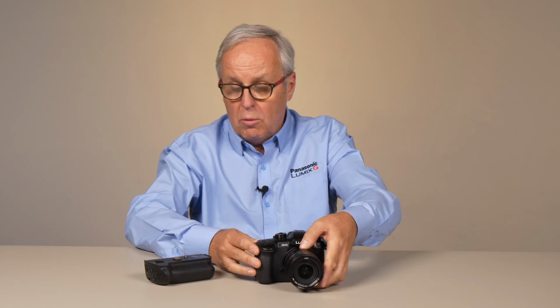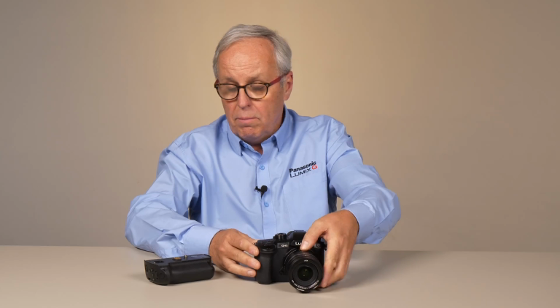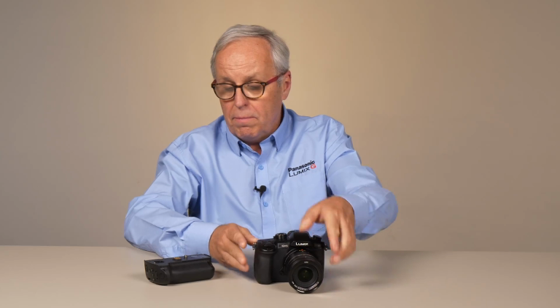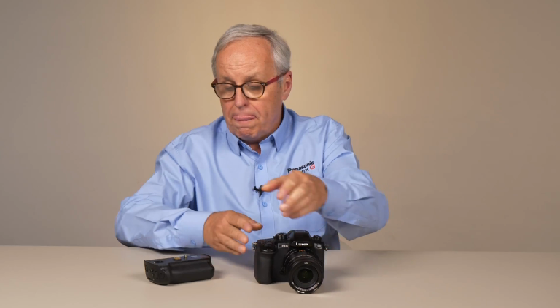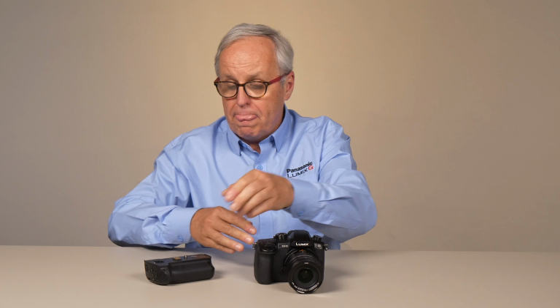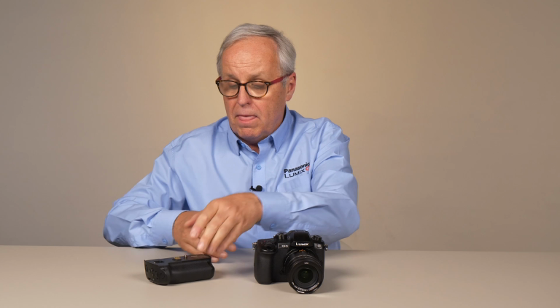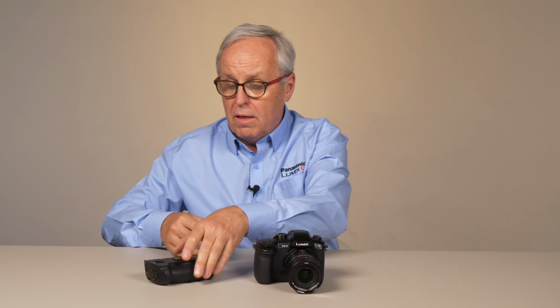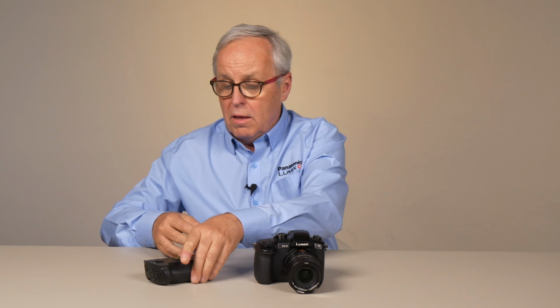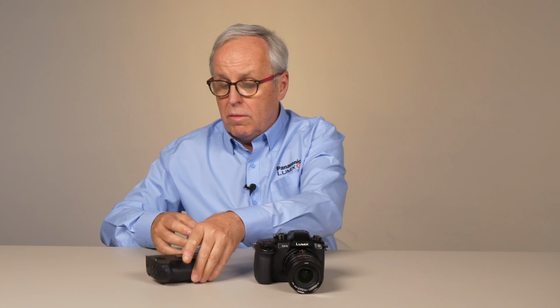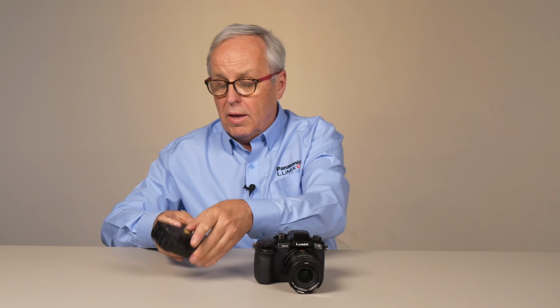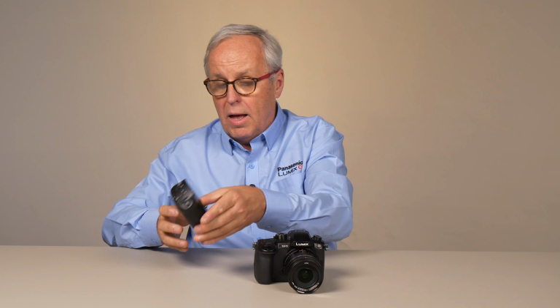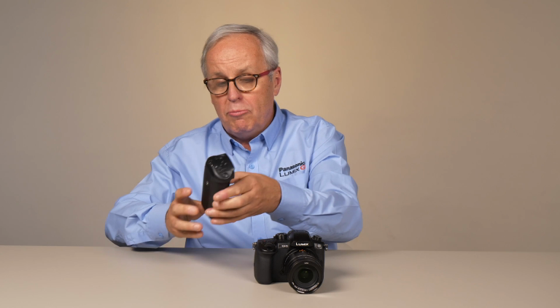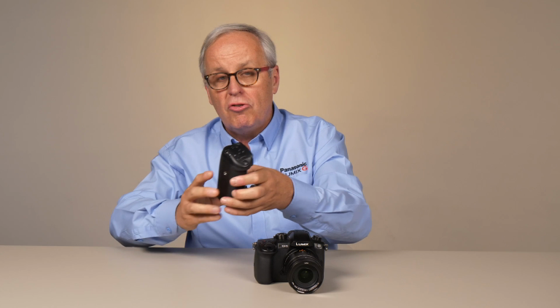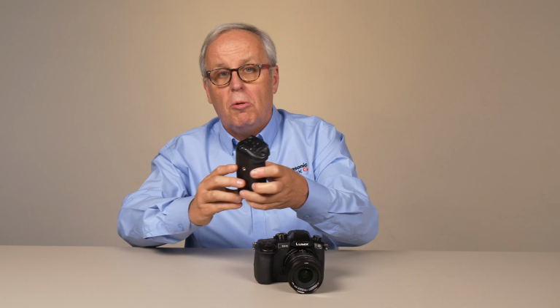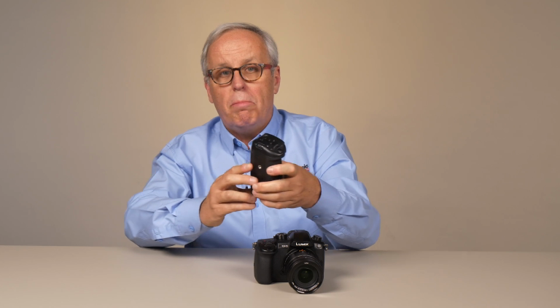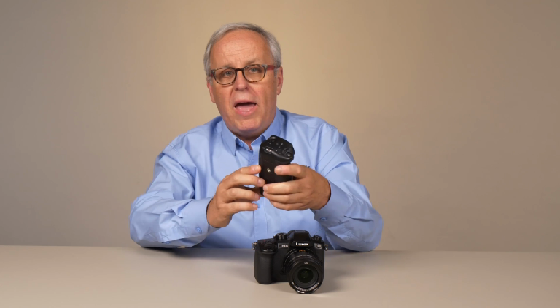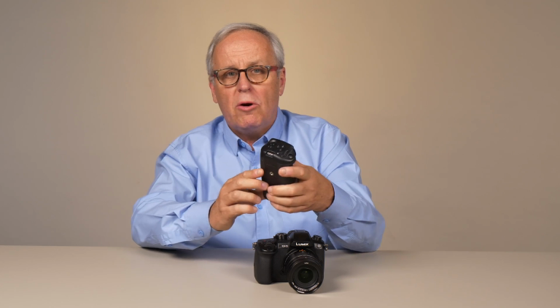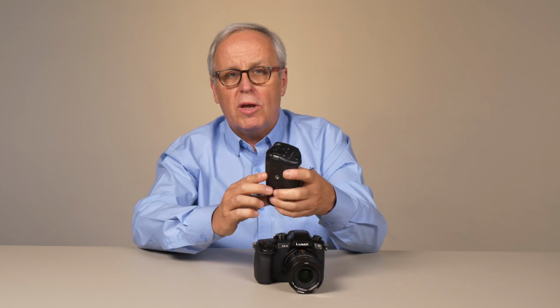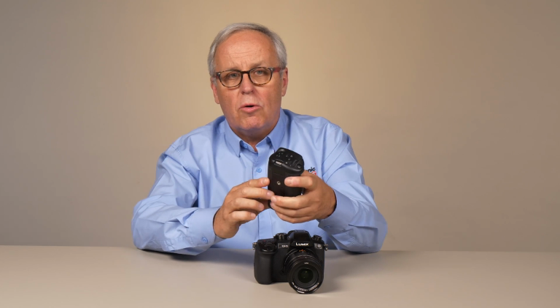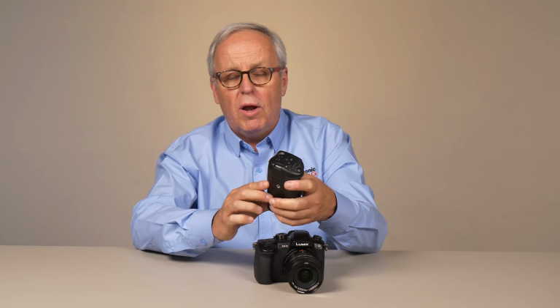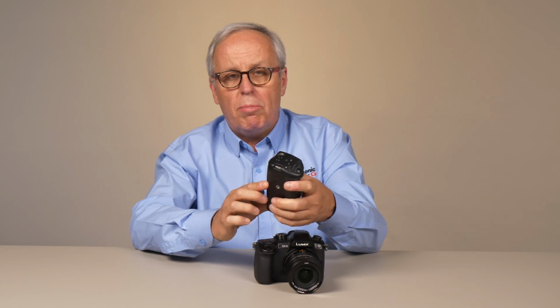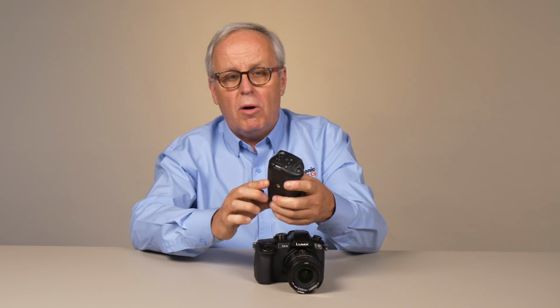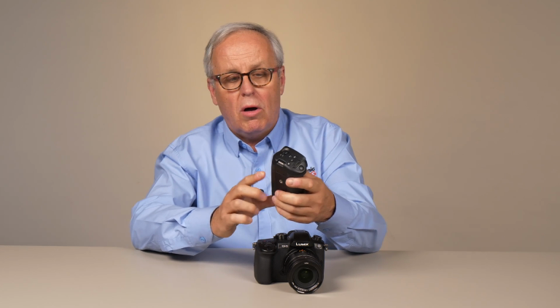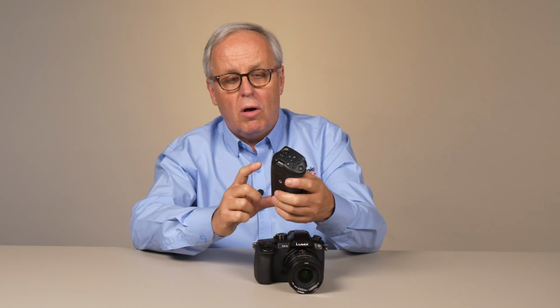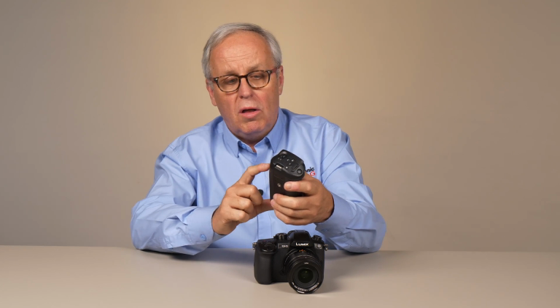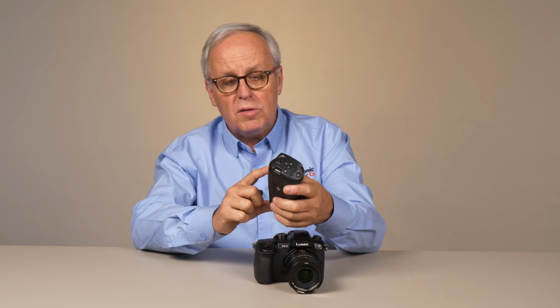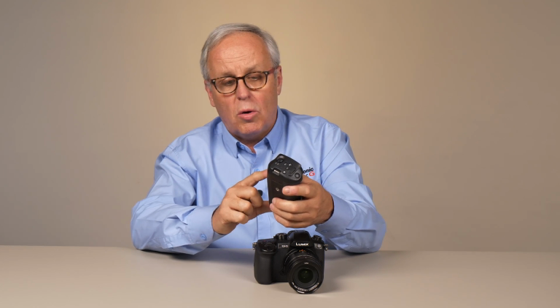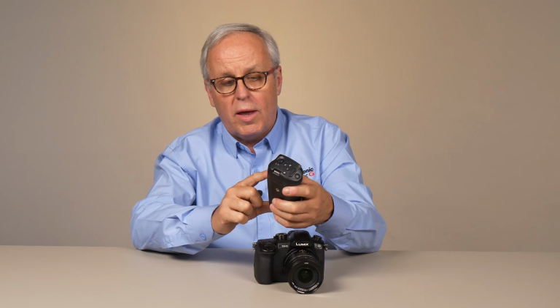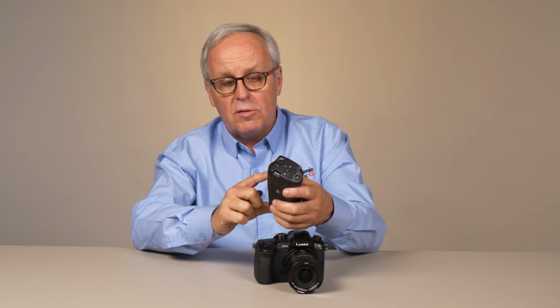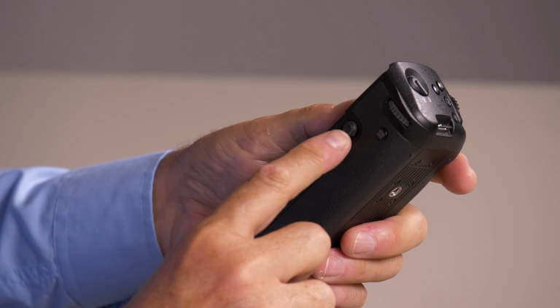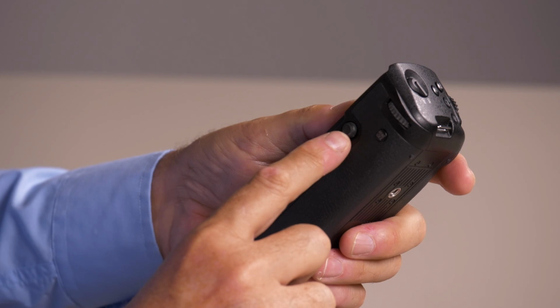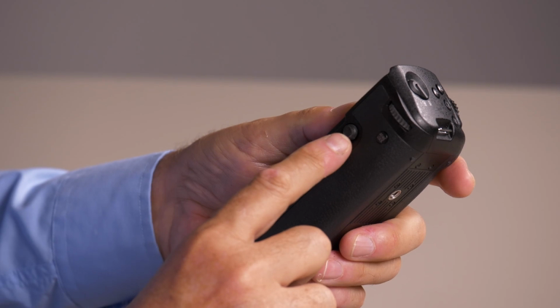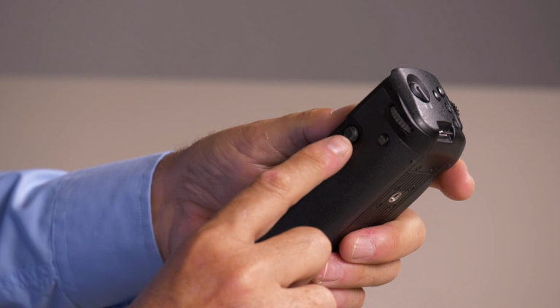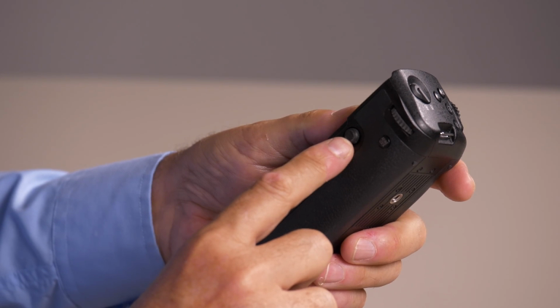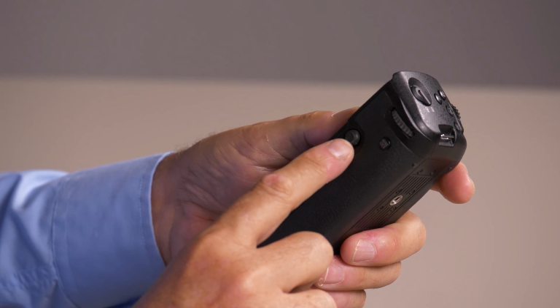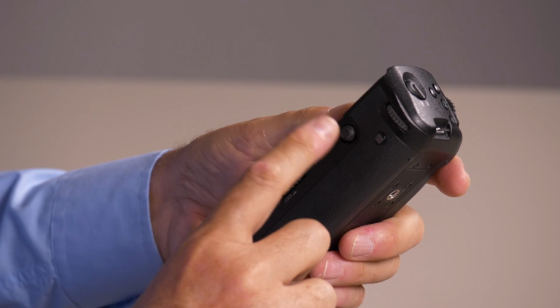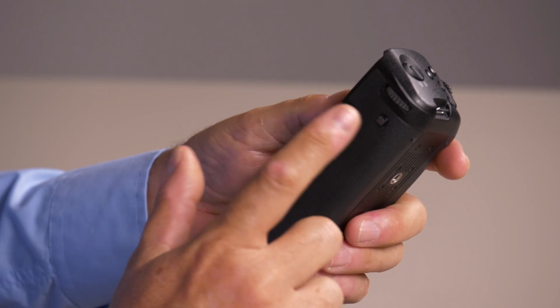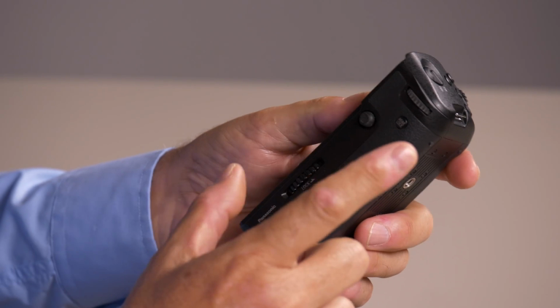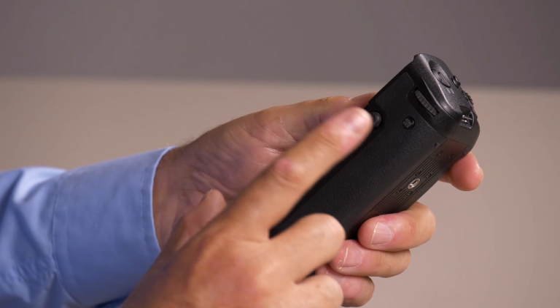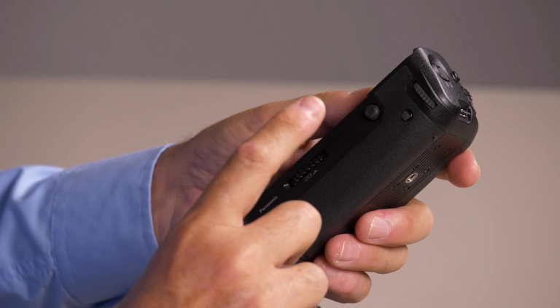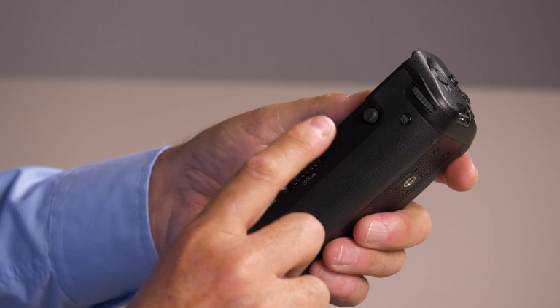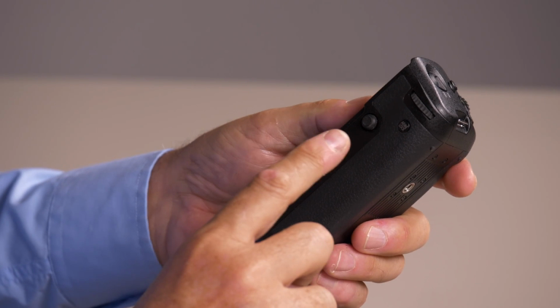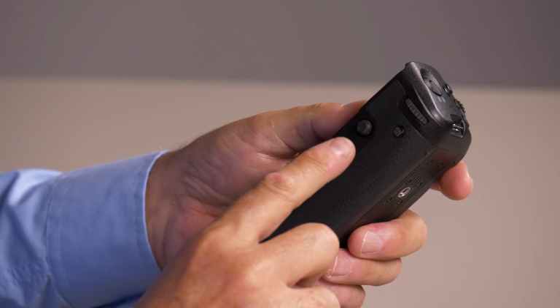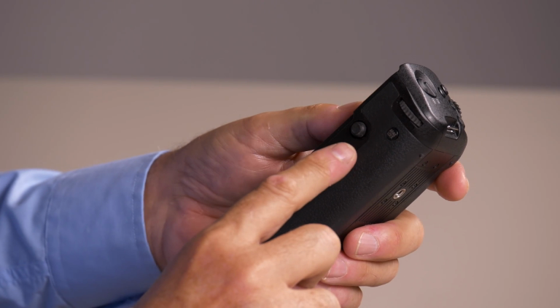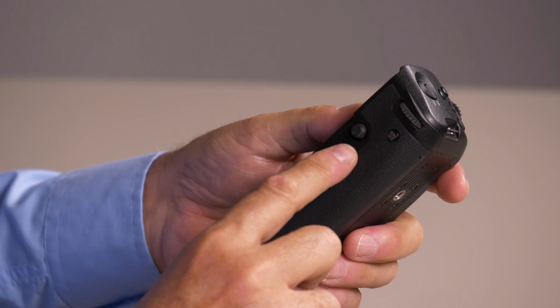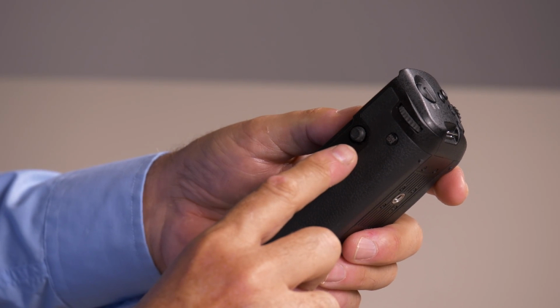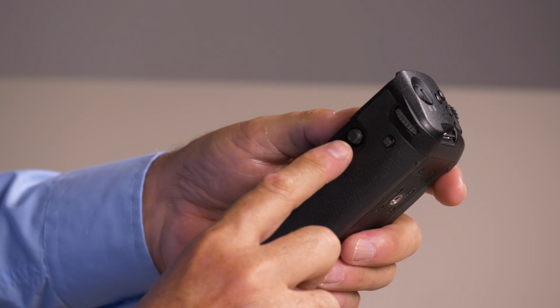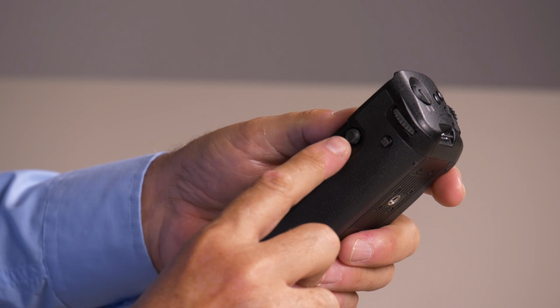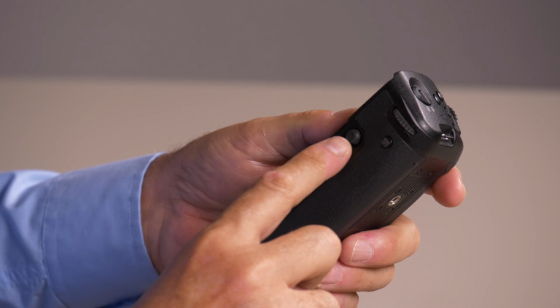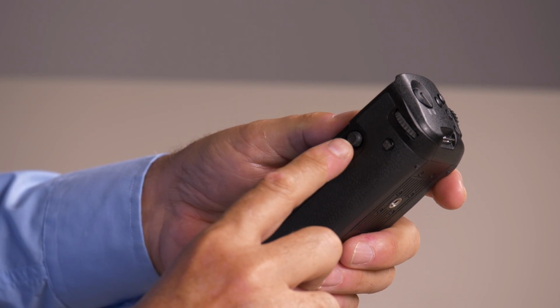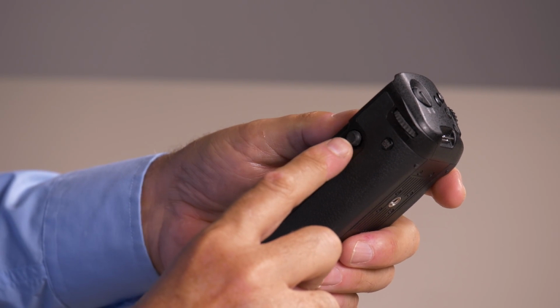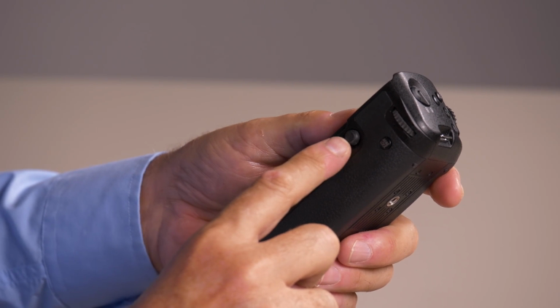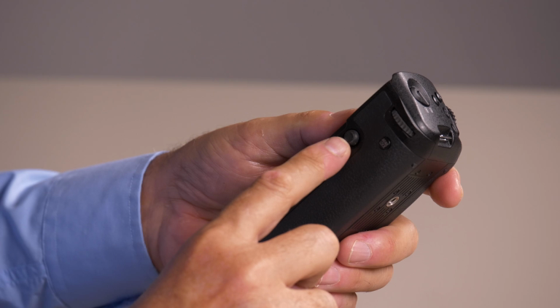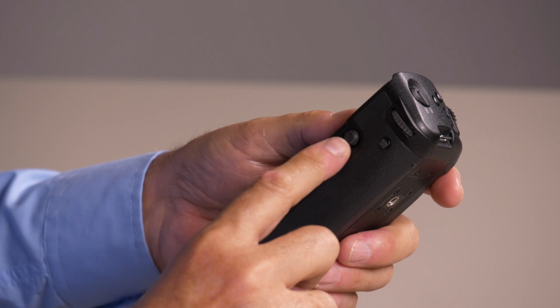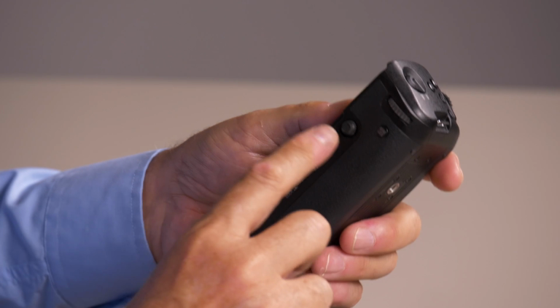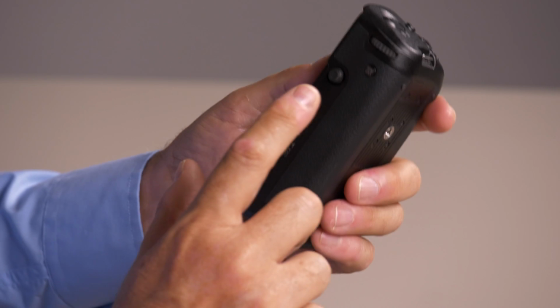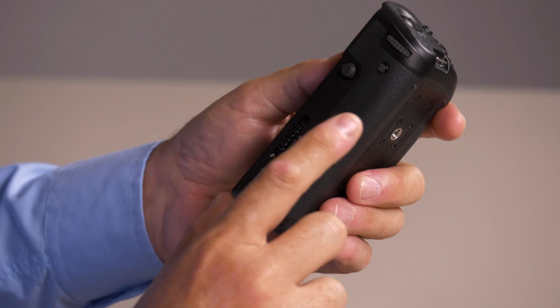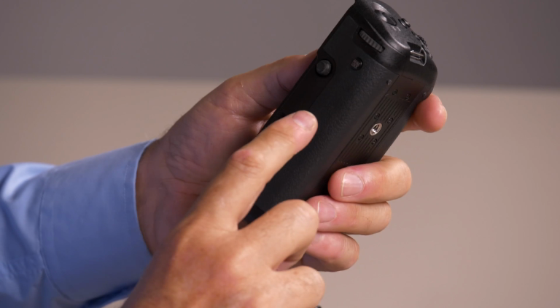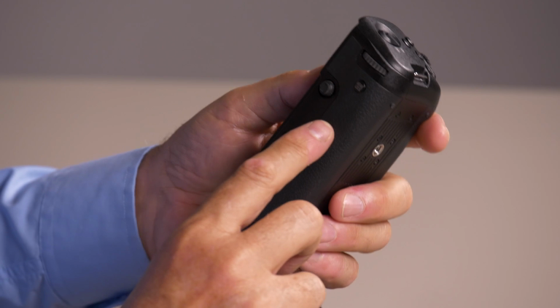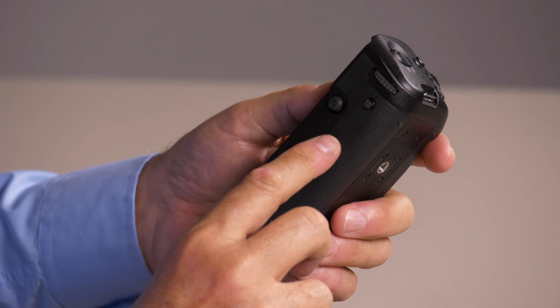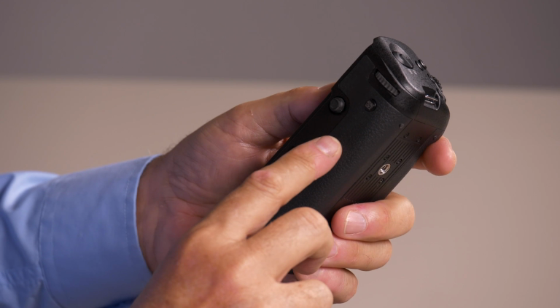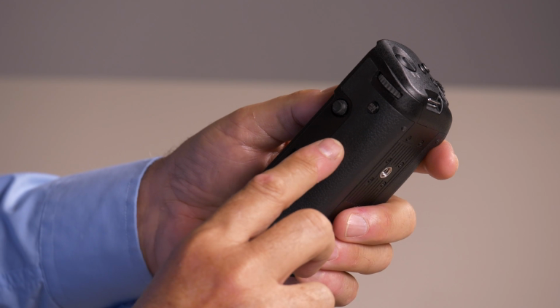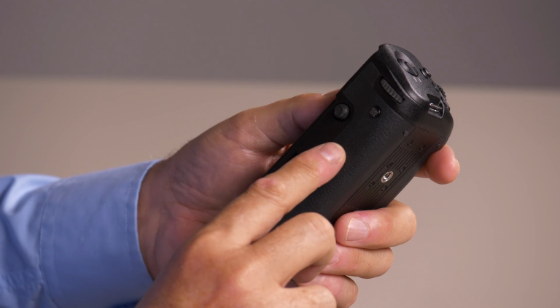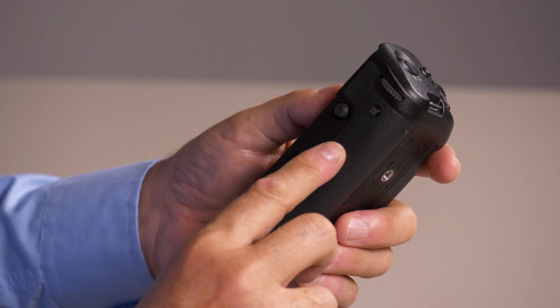The optional battery grip also has a joystick on it that does exactly the same thing when you have it attached.